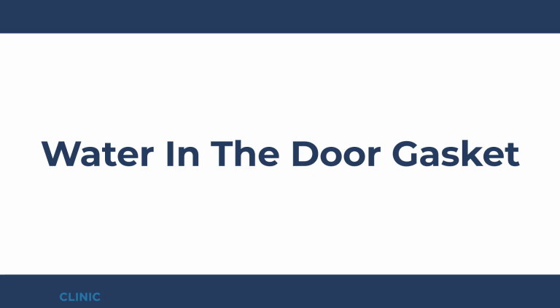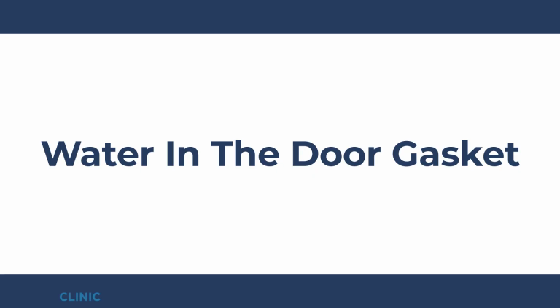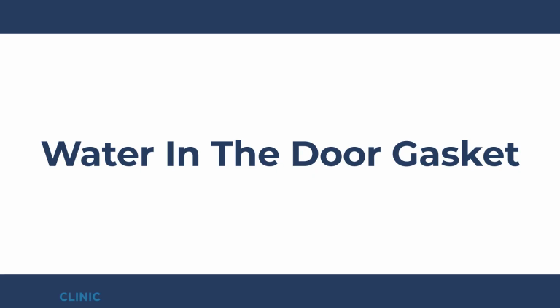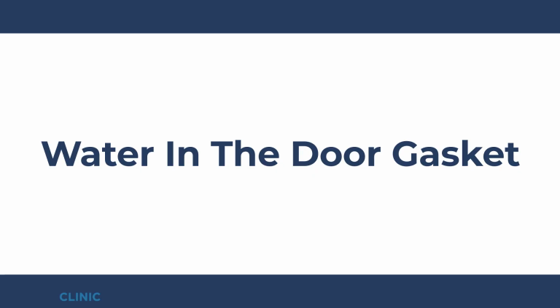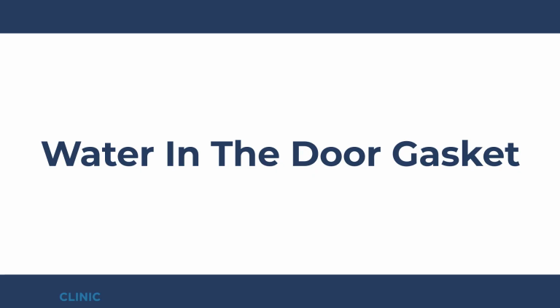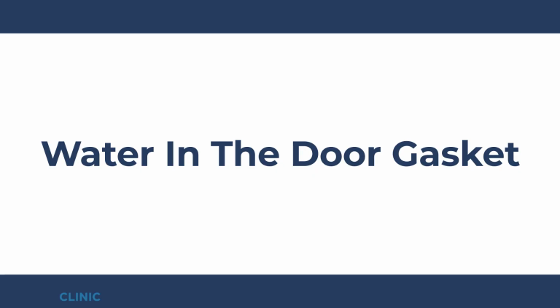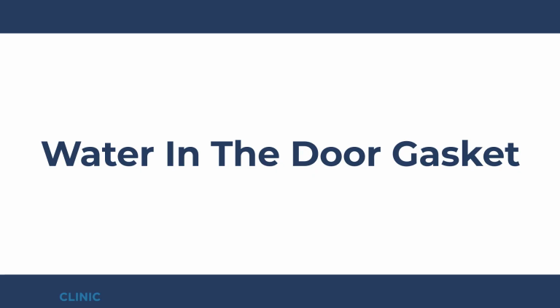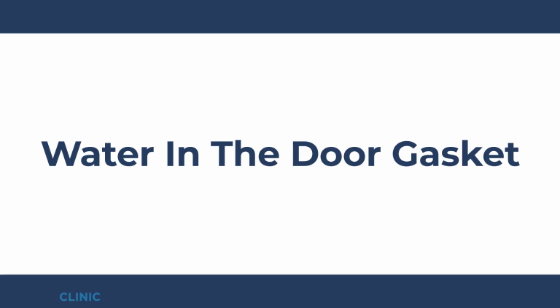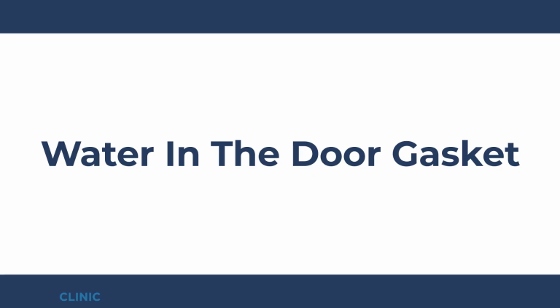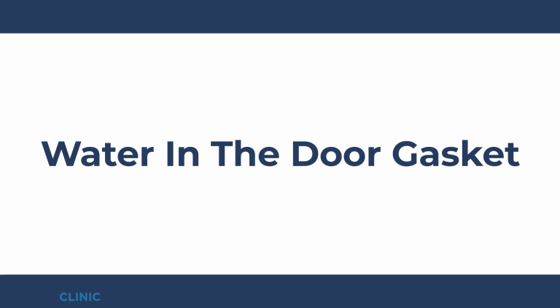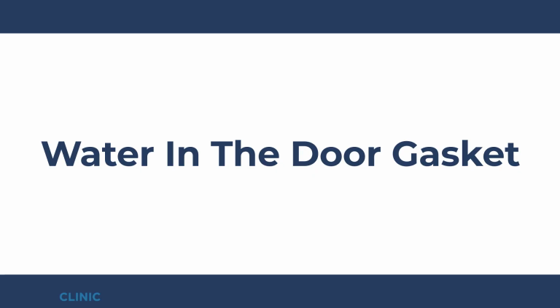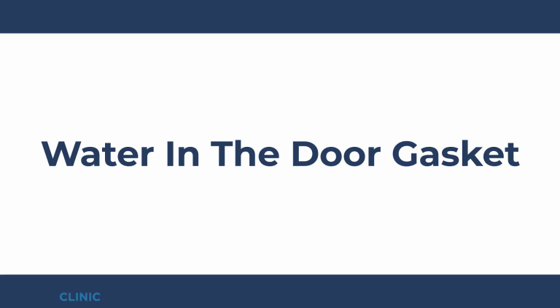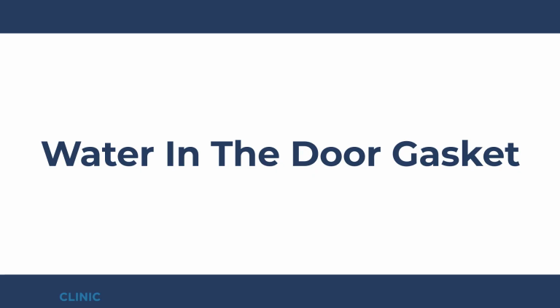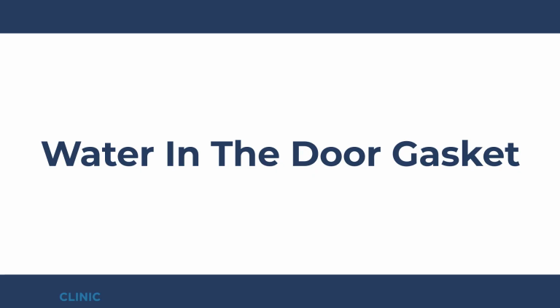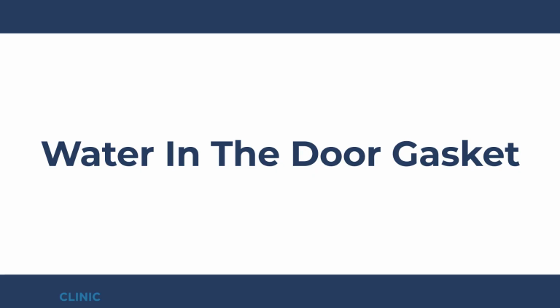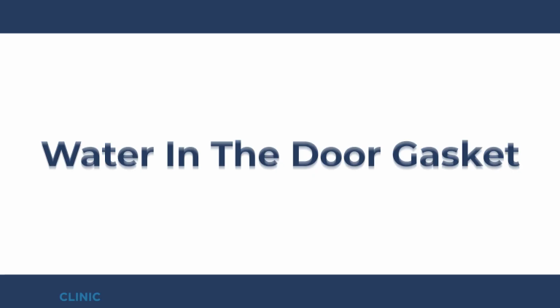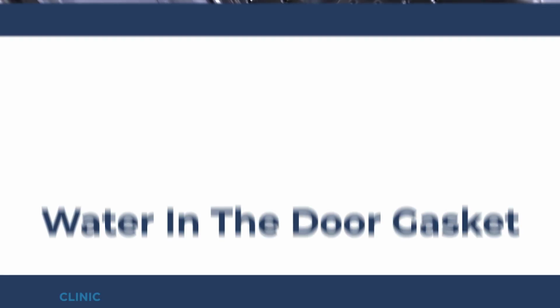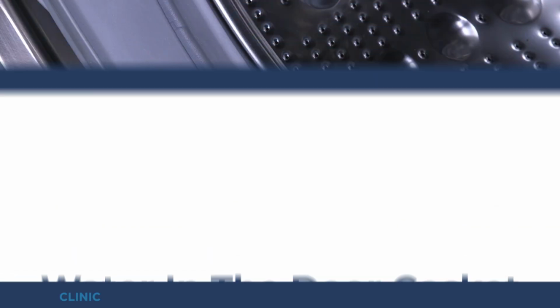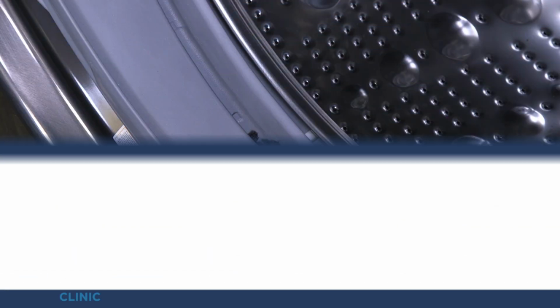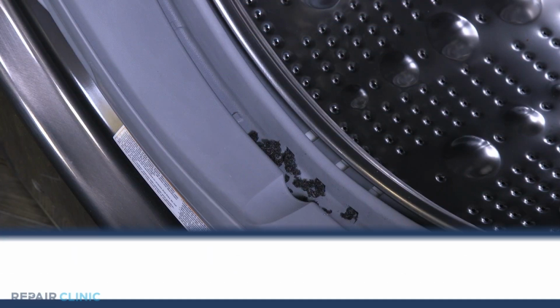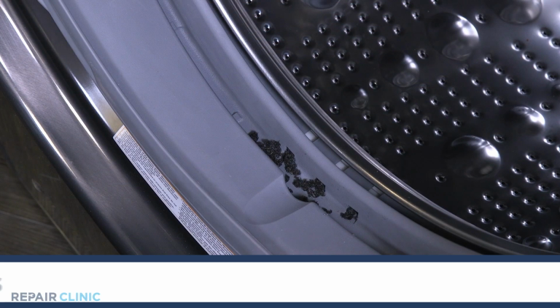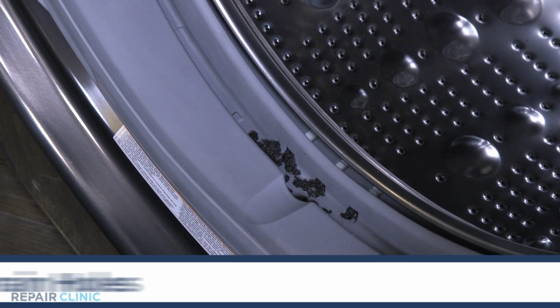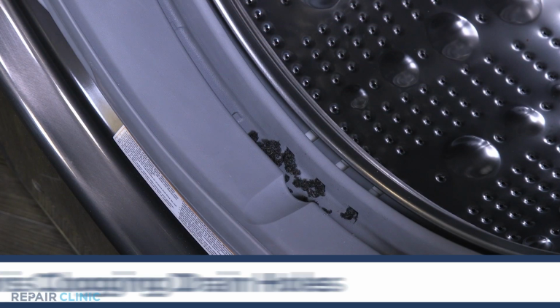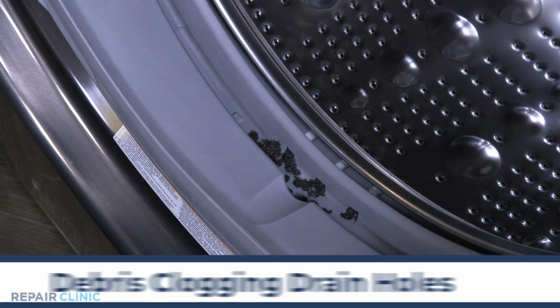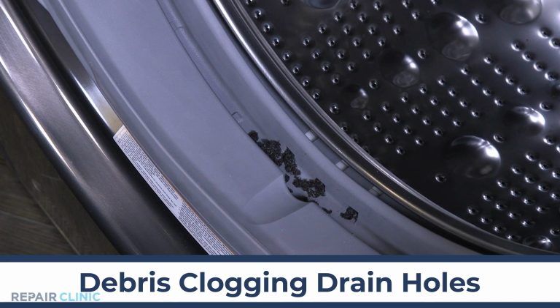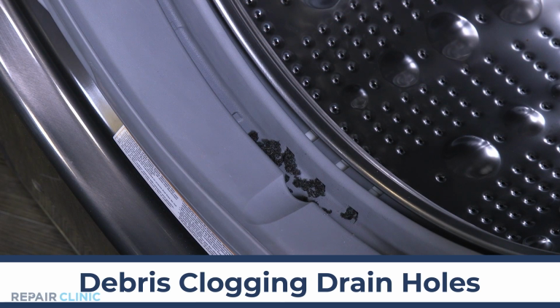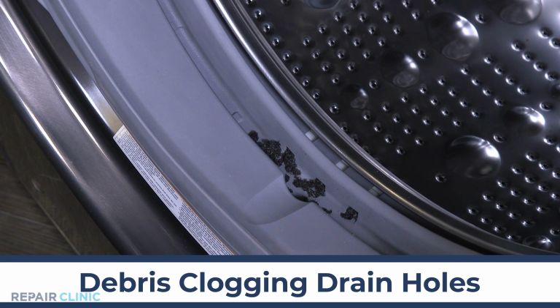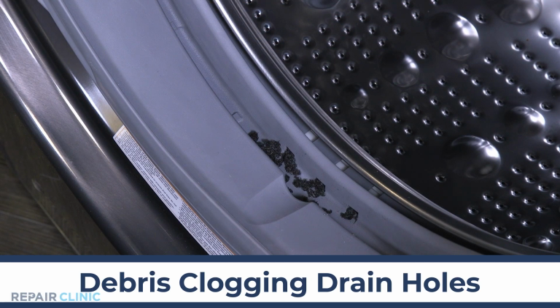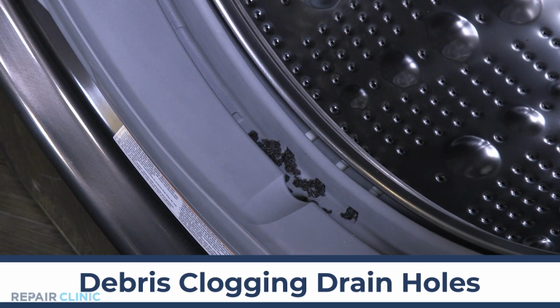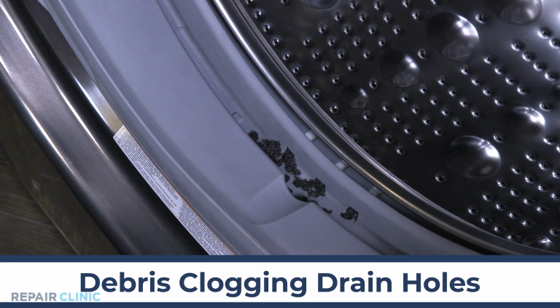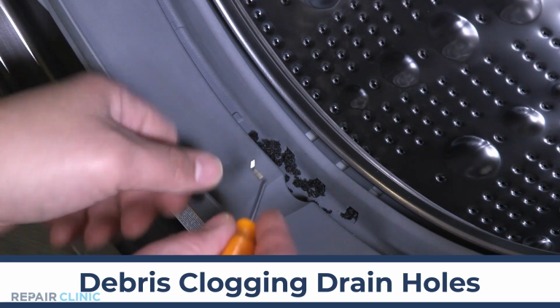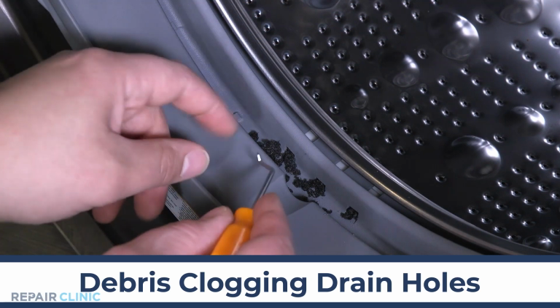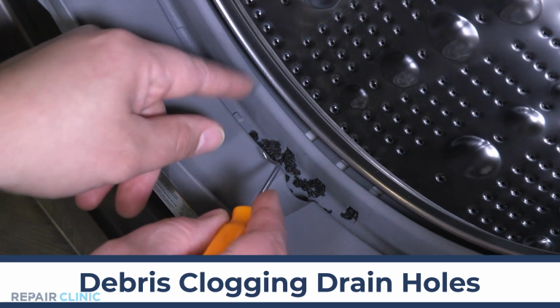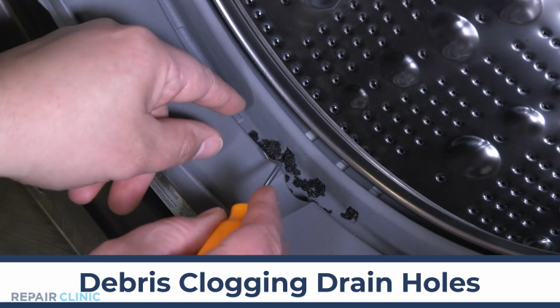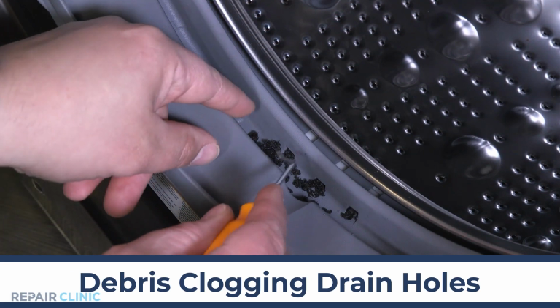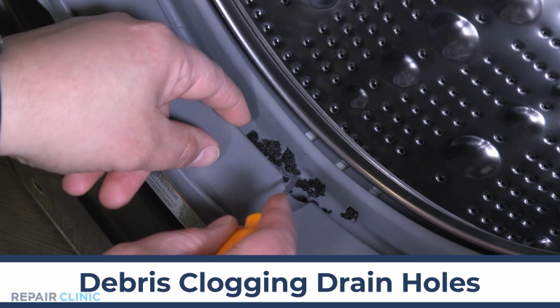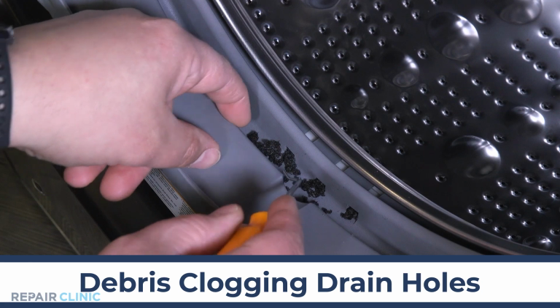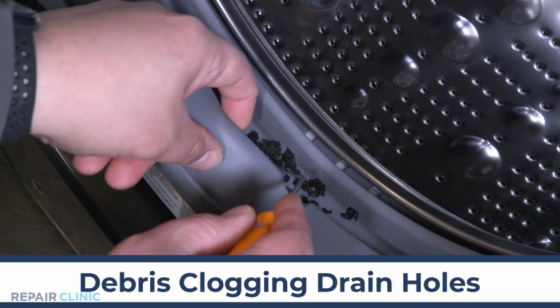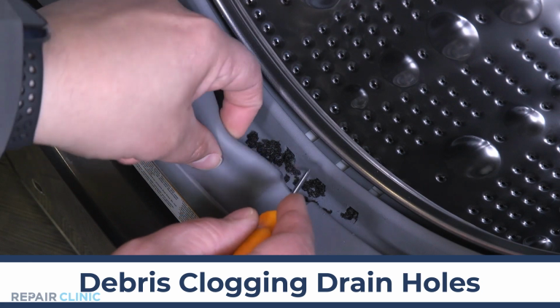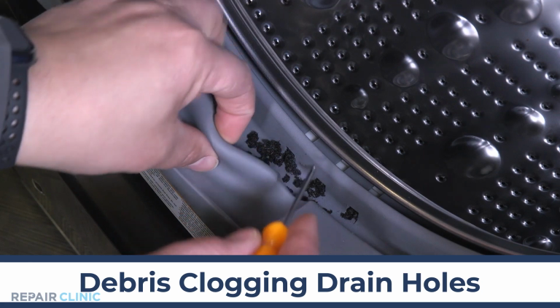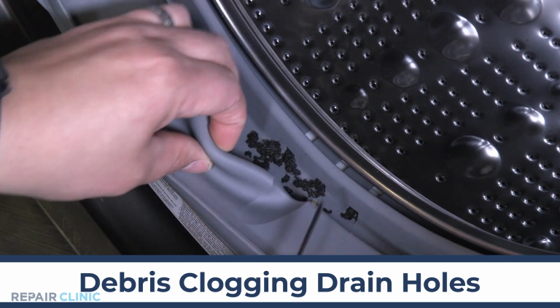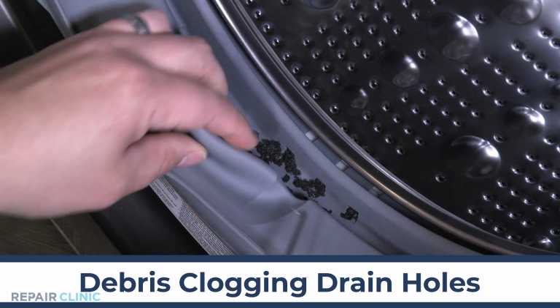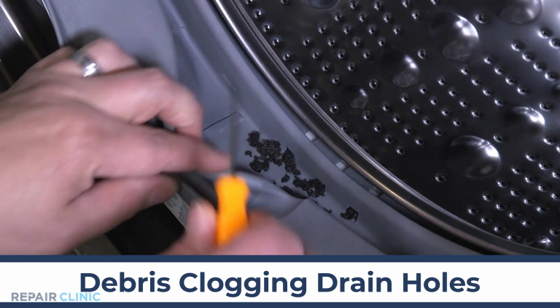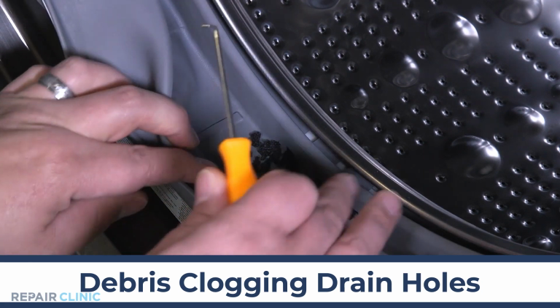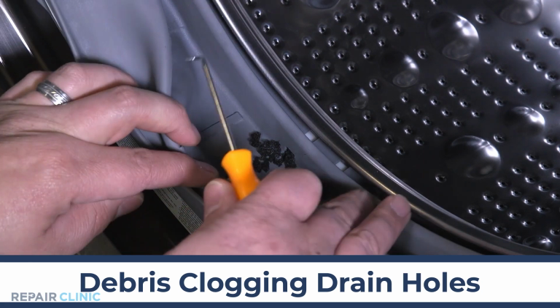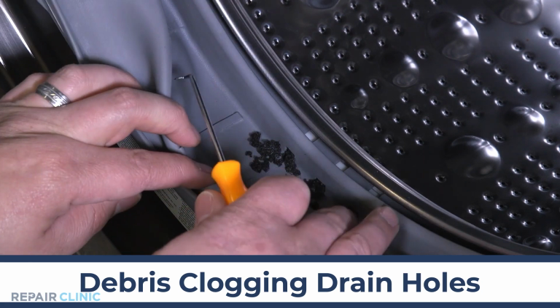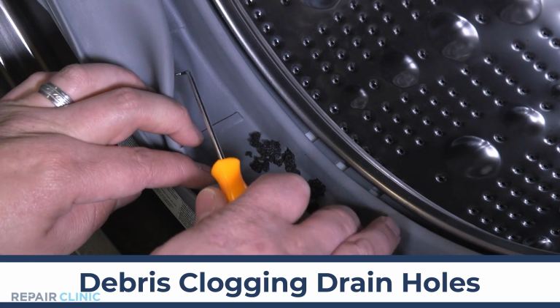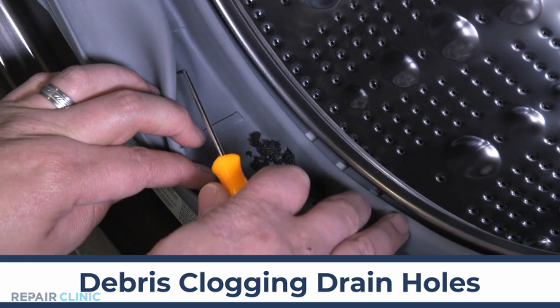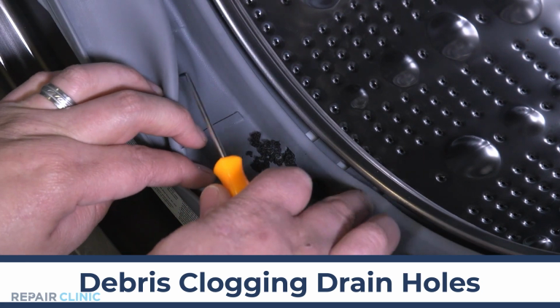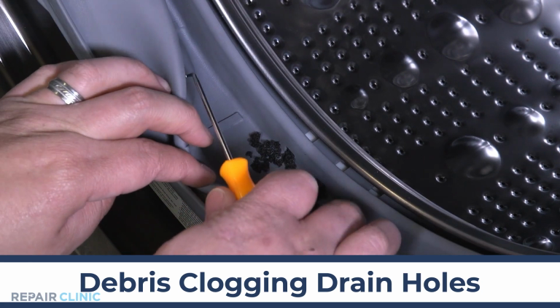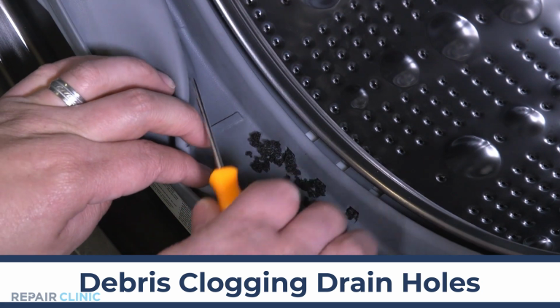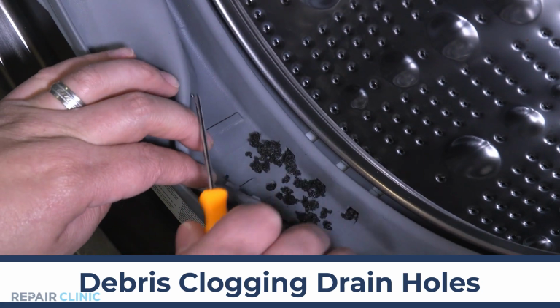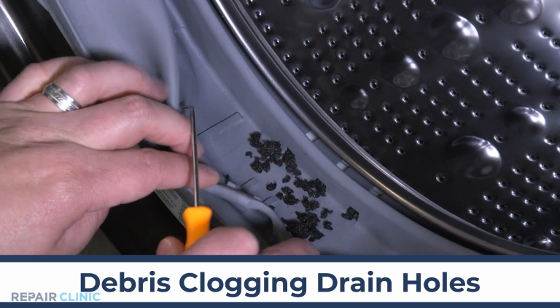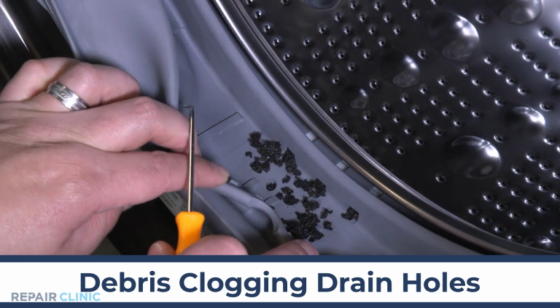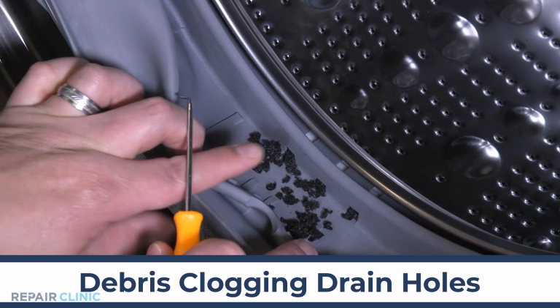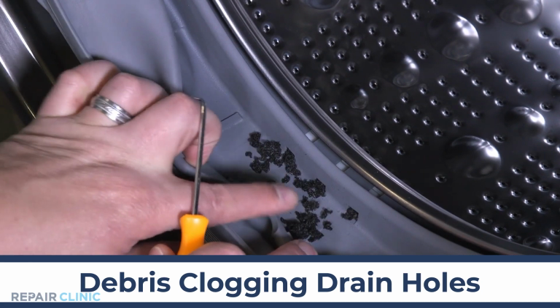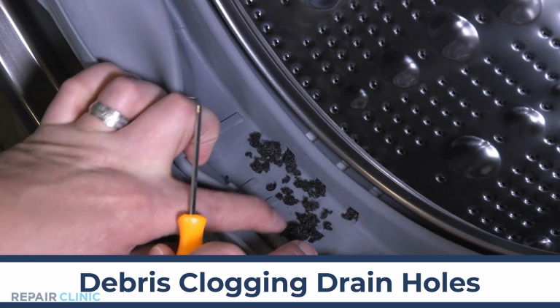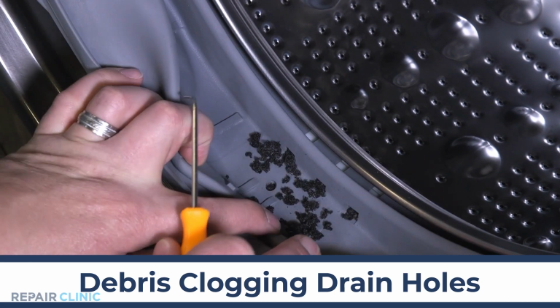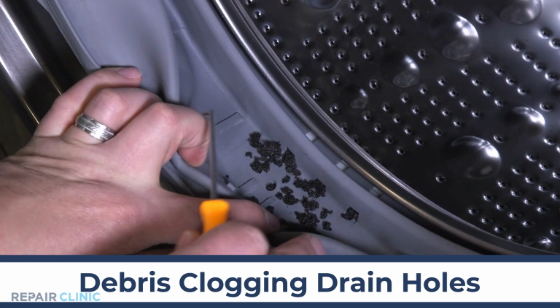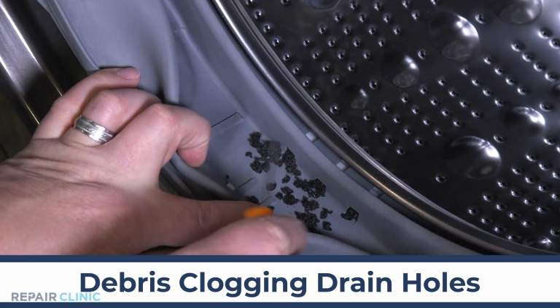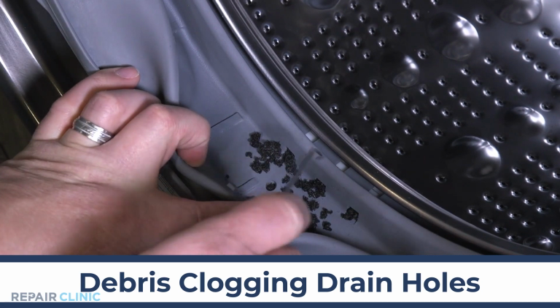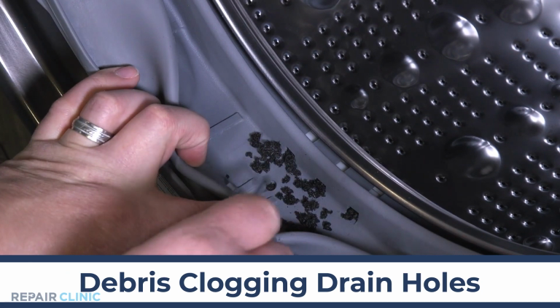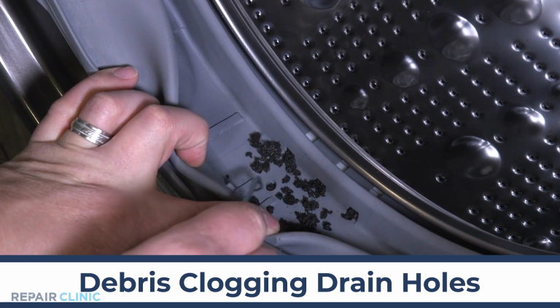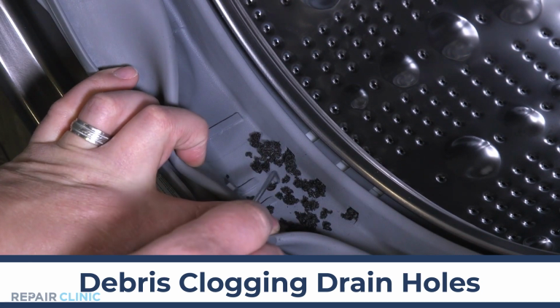If you find water in the fold of your flexible door gasket, check the small drain holes in the bottom of the seal to make sure there isn't anything clogging it.